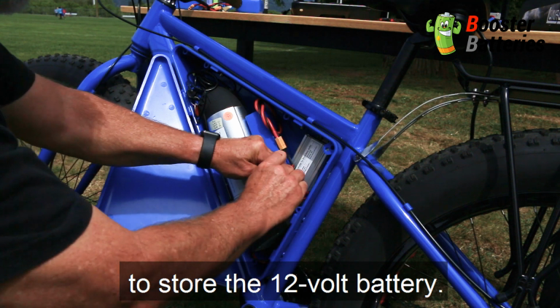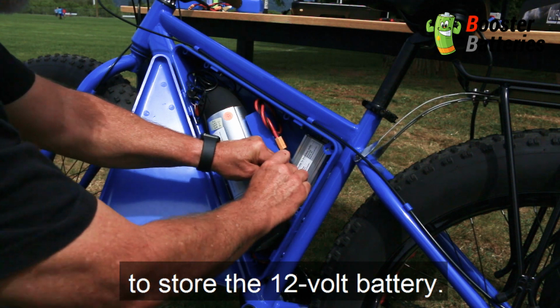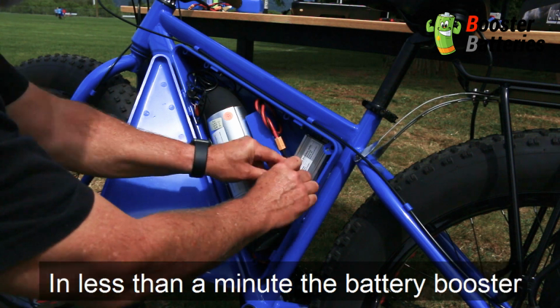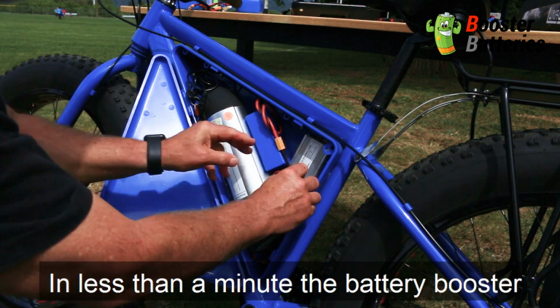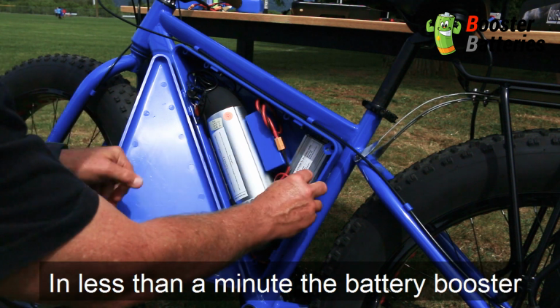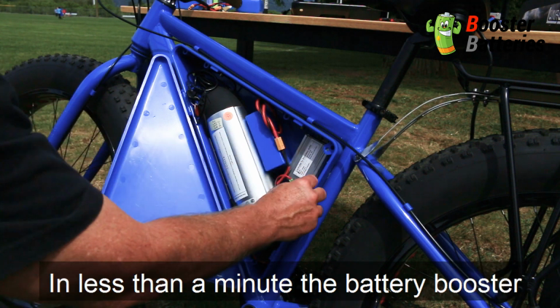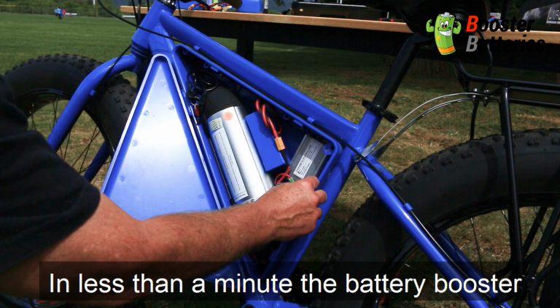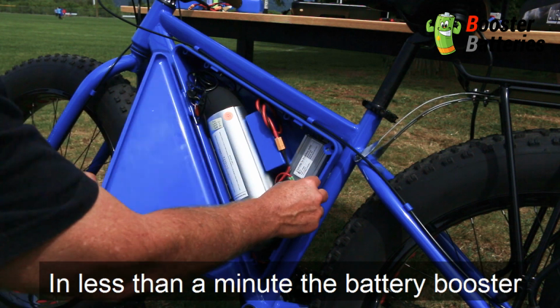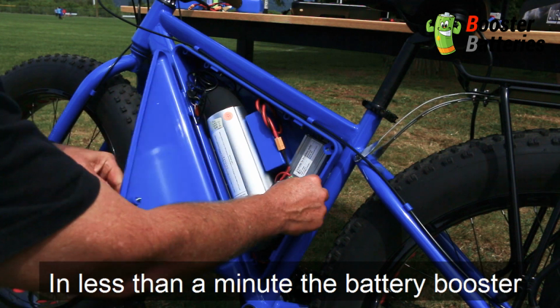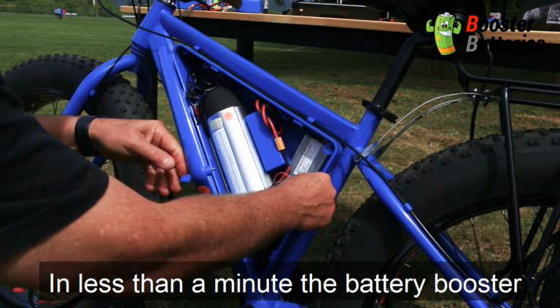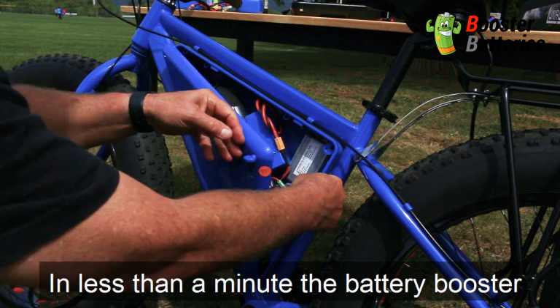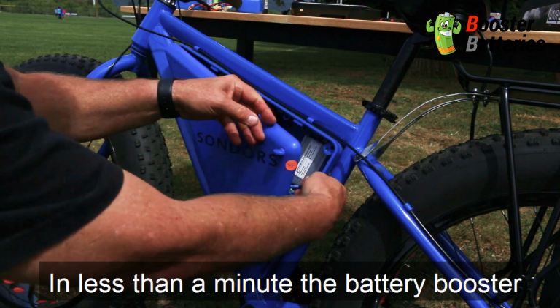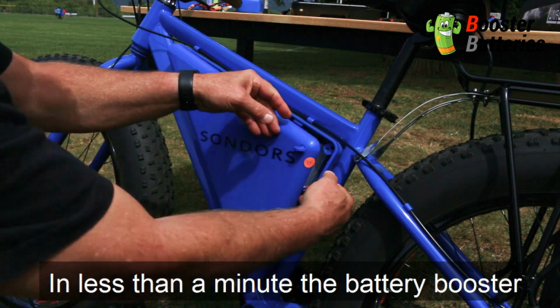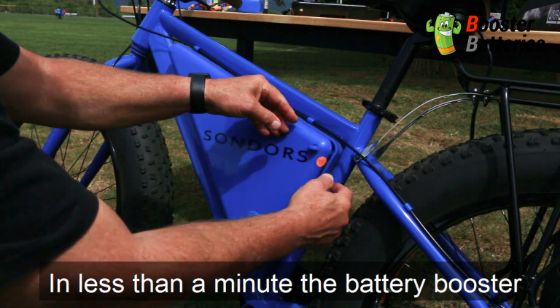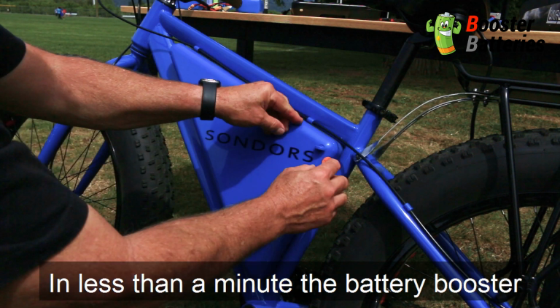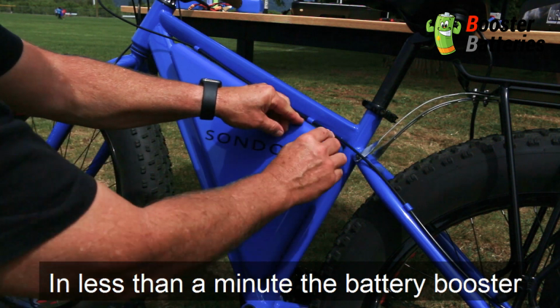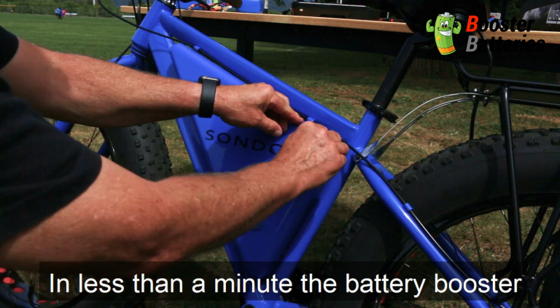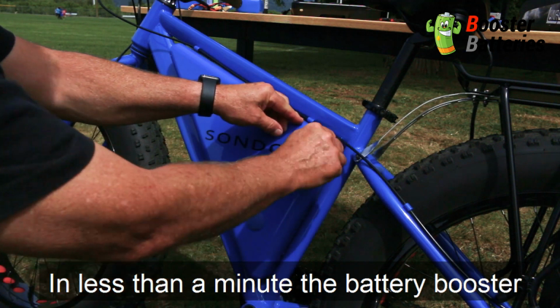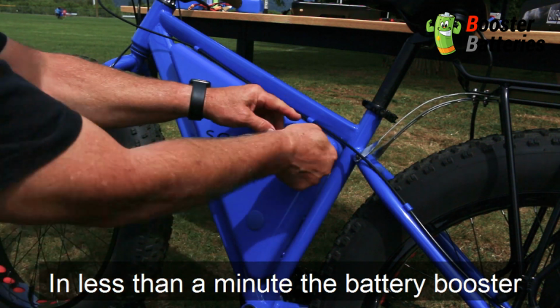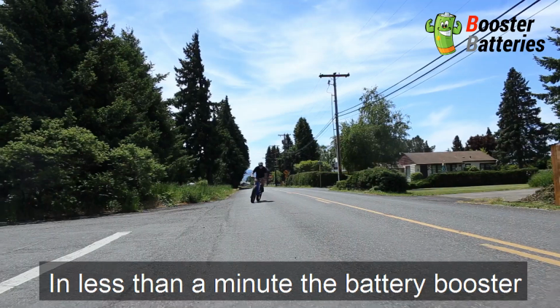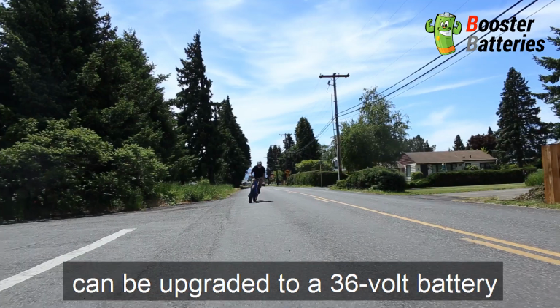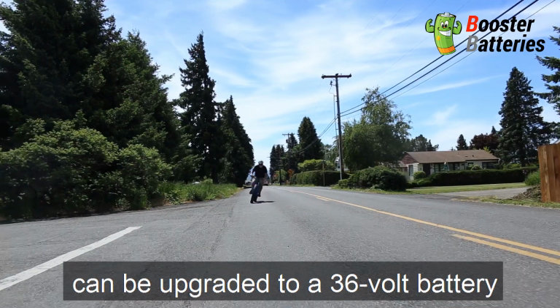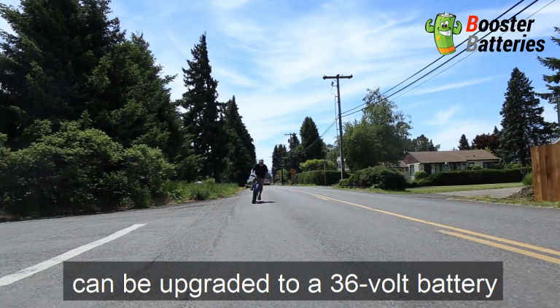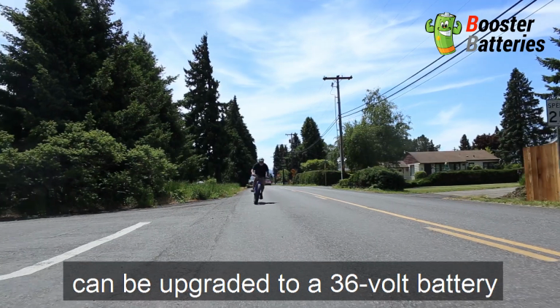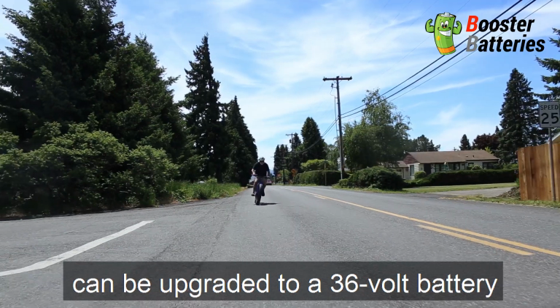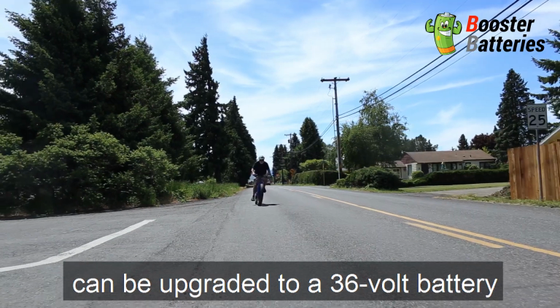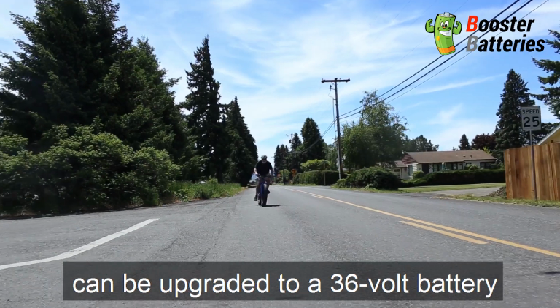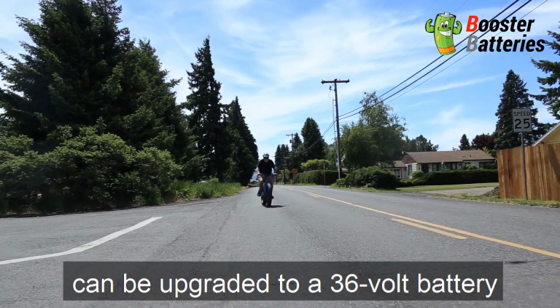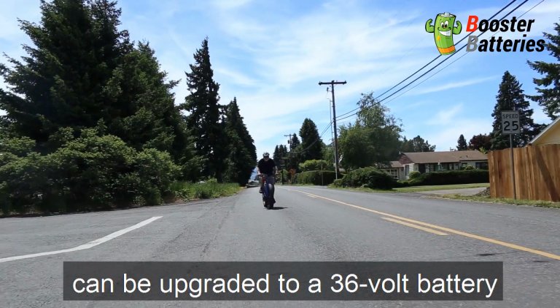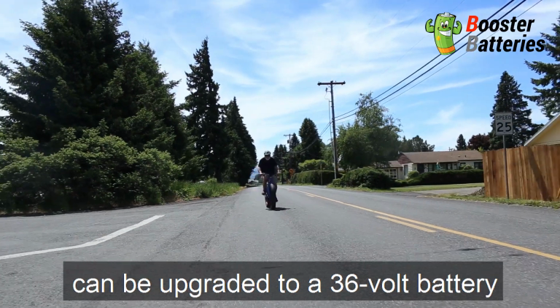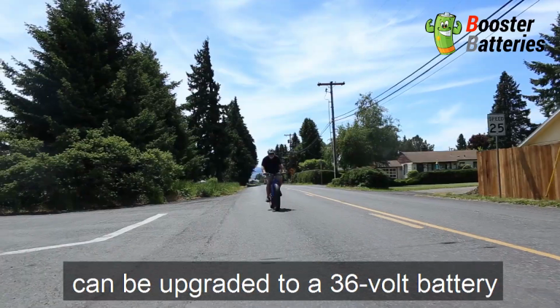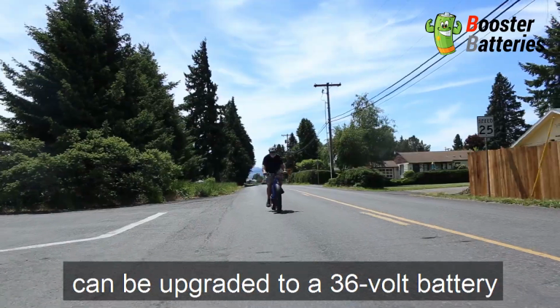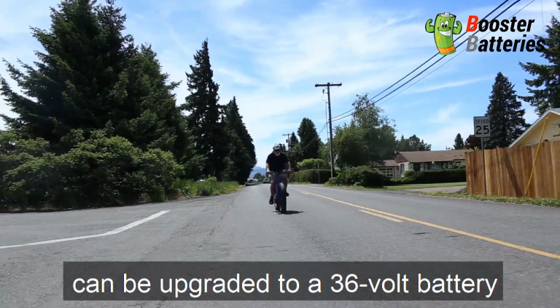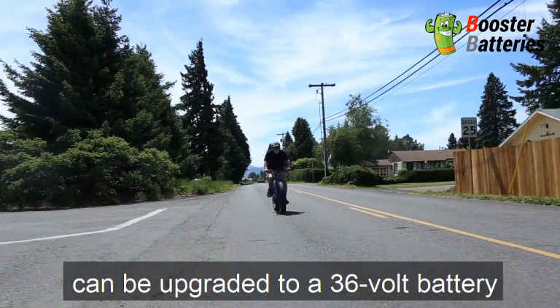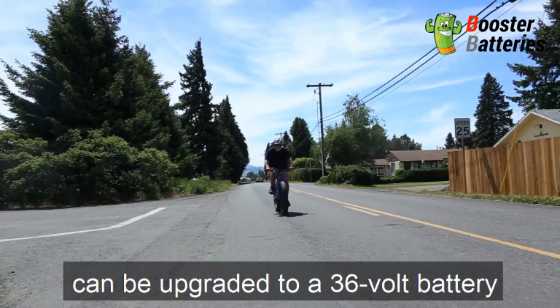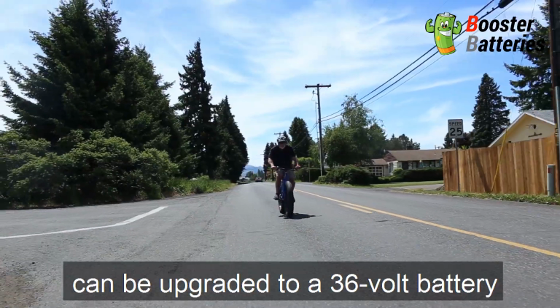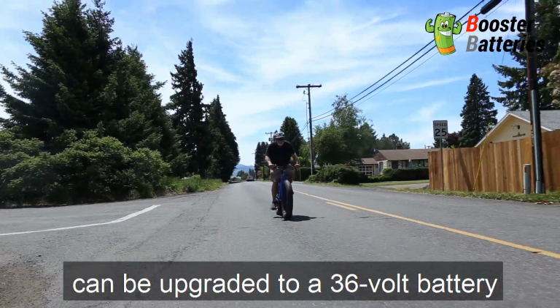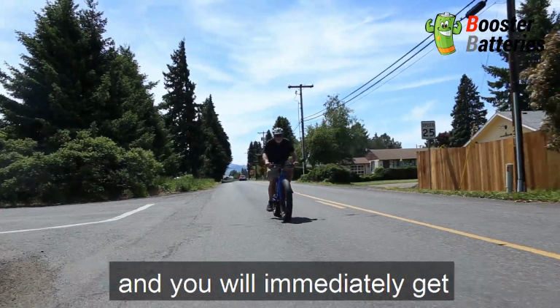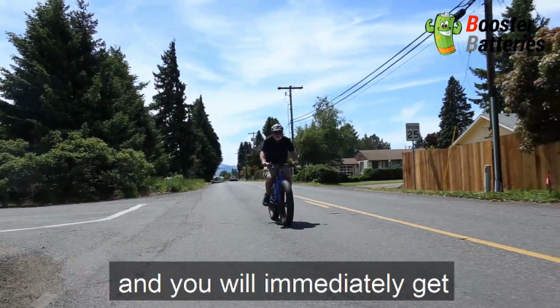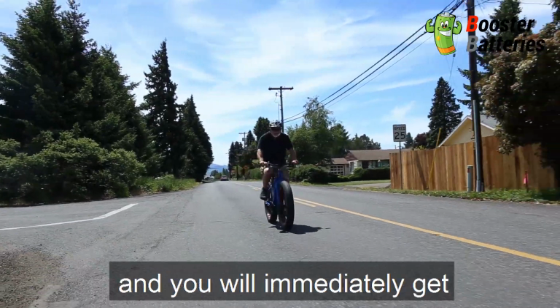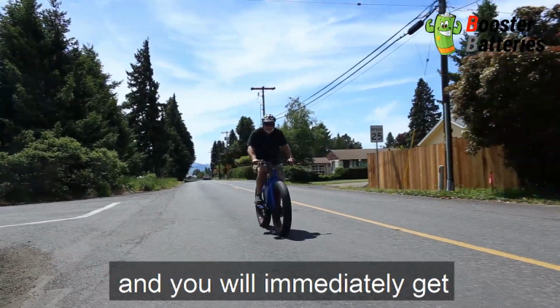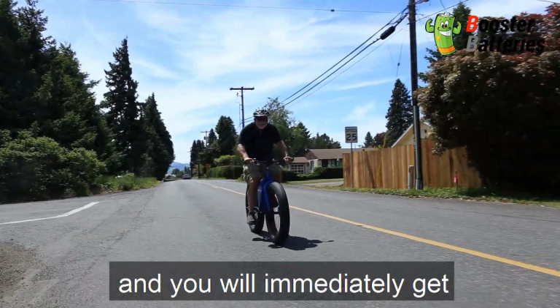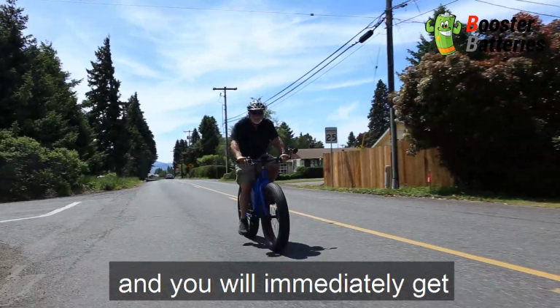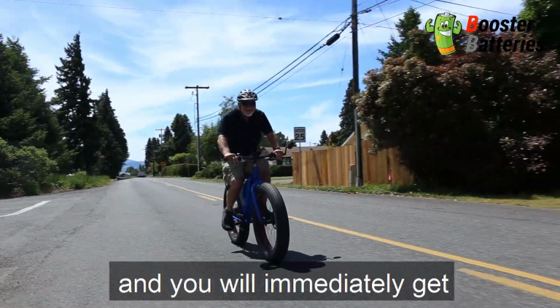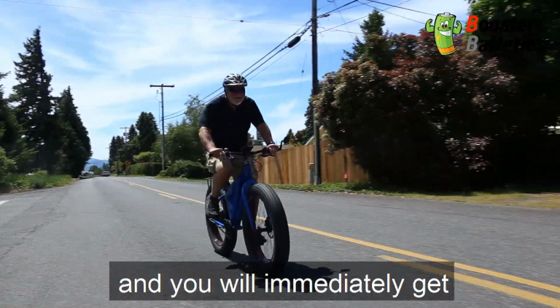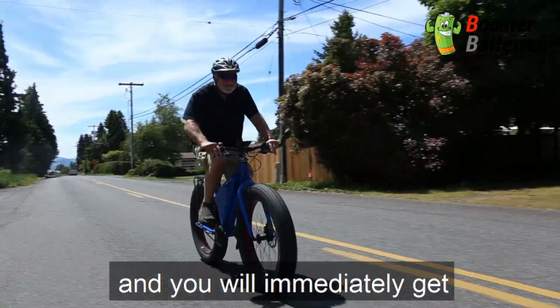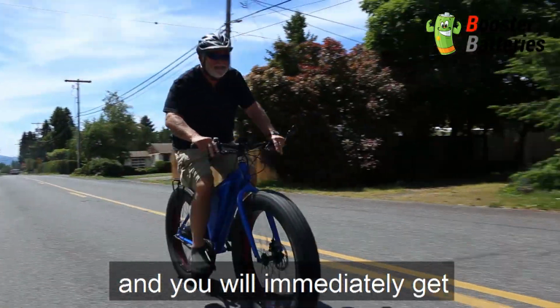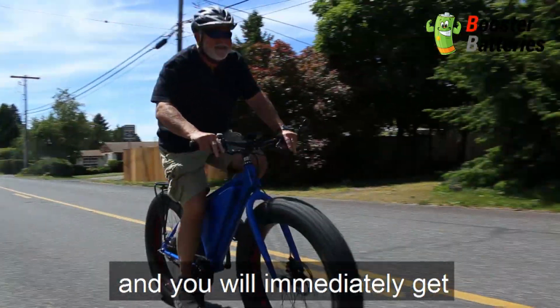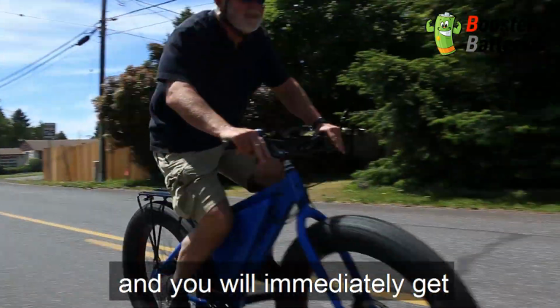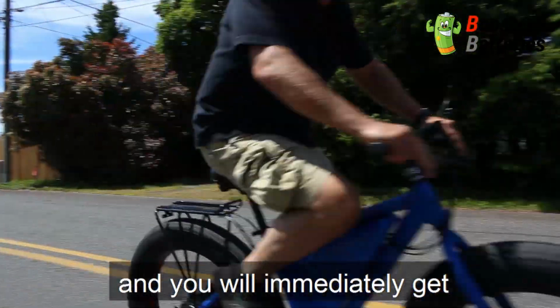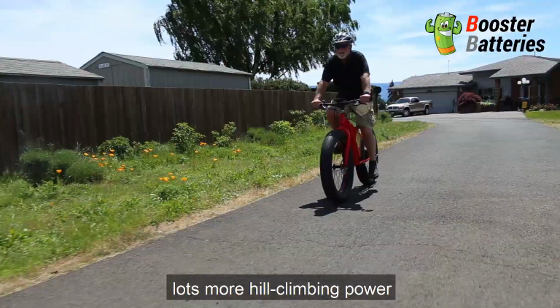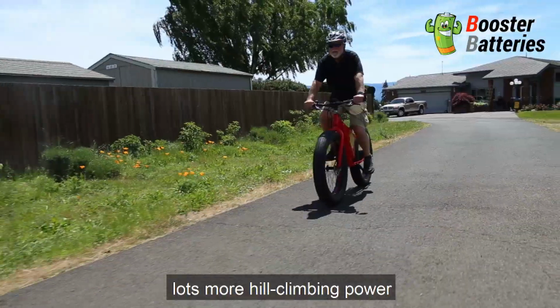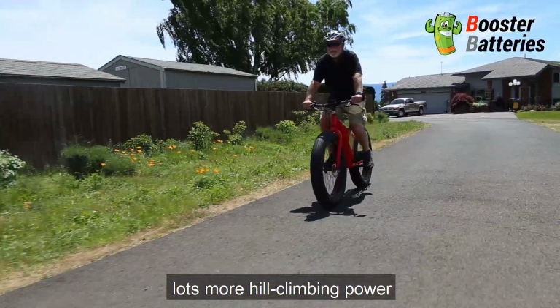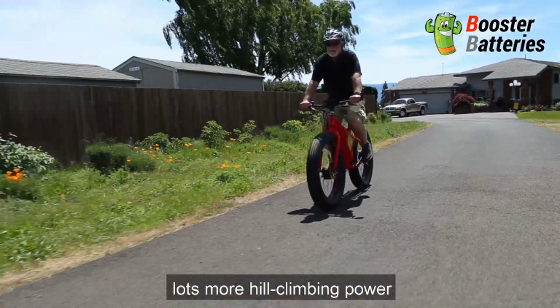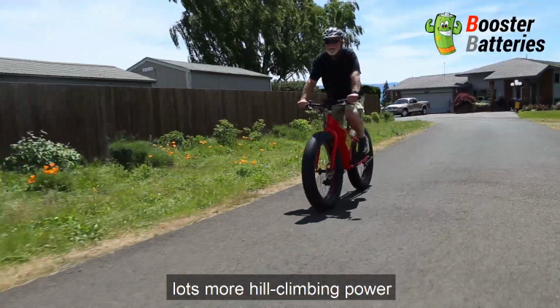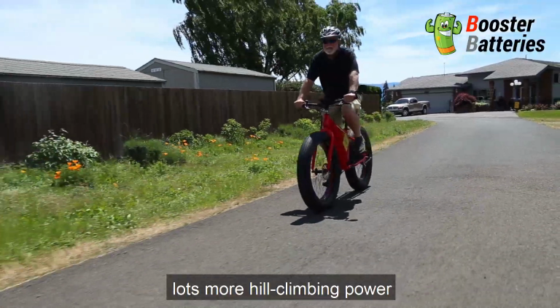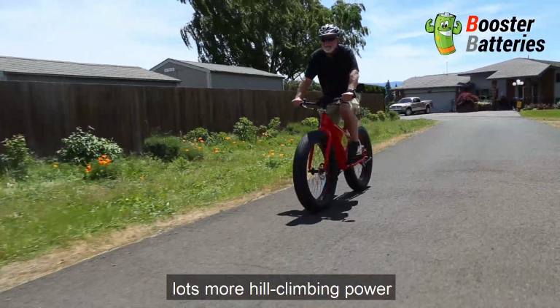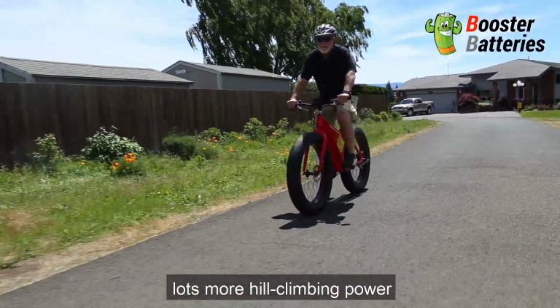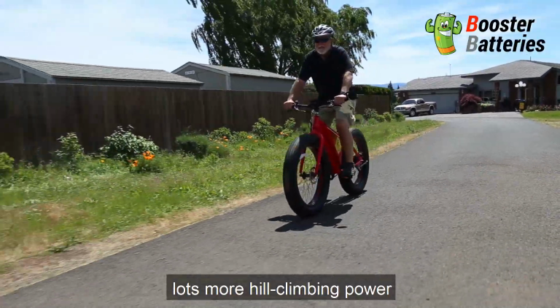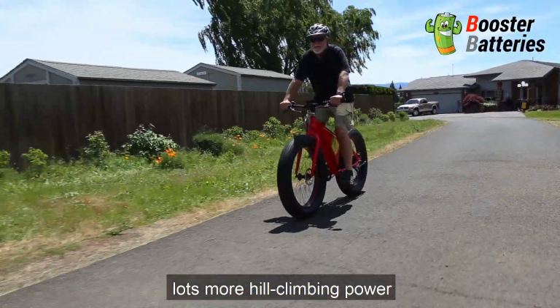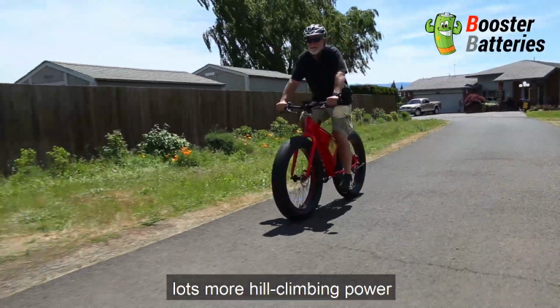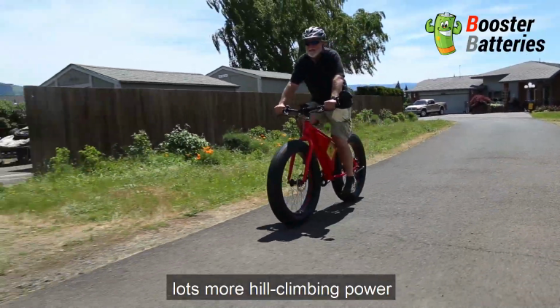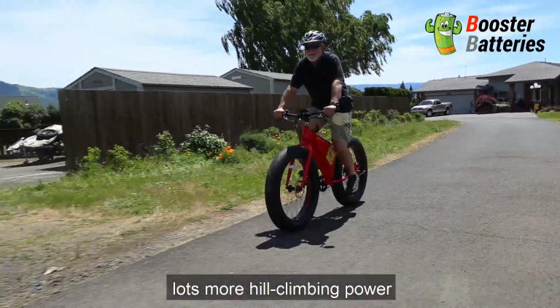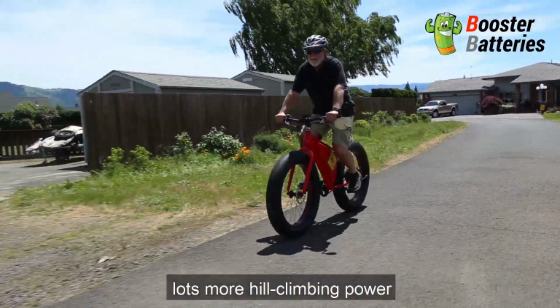In less than a minute, the battery booster can be upgraded to the 36-volt battery and you'll immediately get lots more help on the hills.